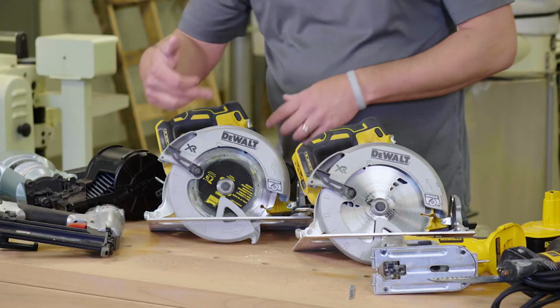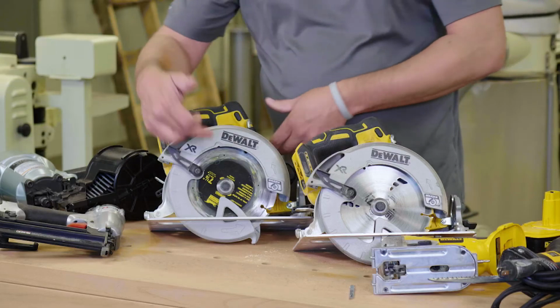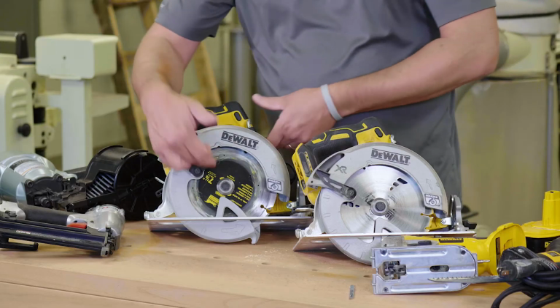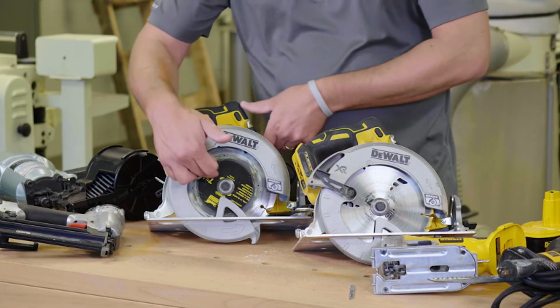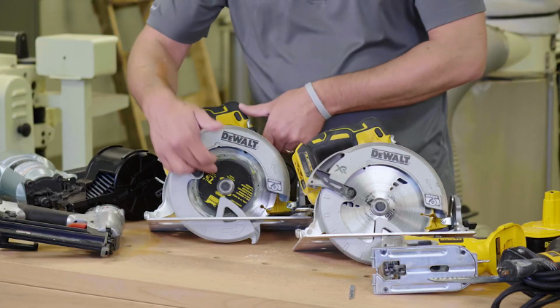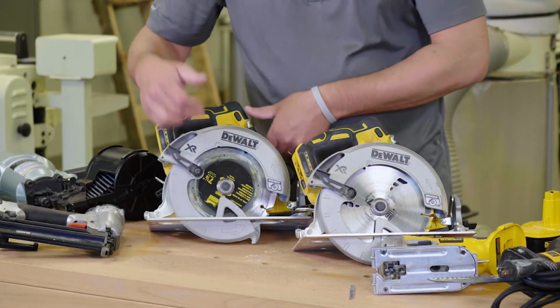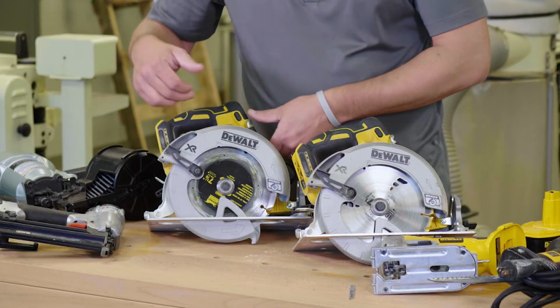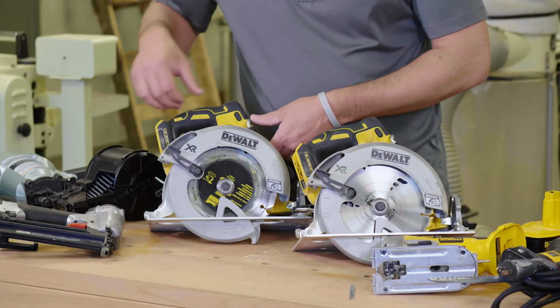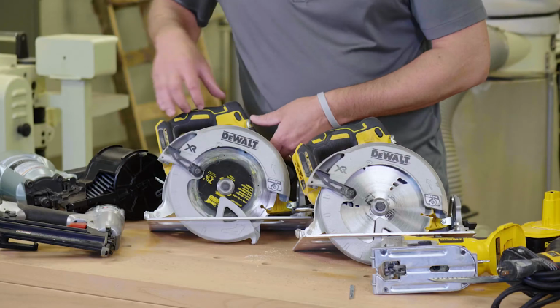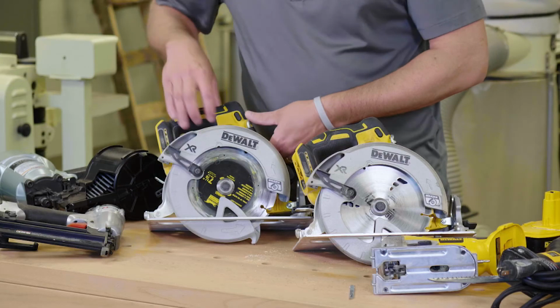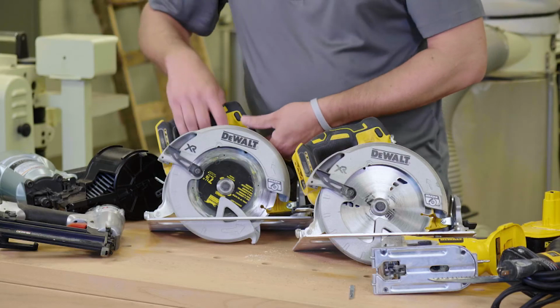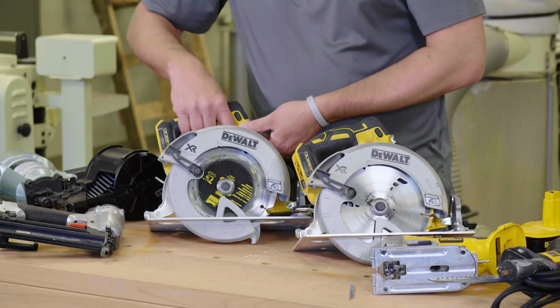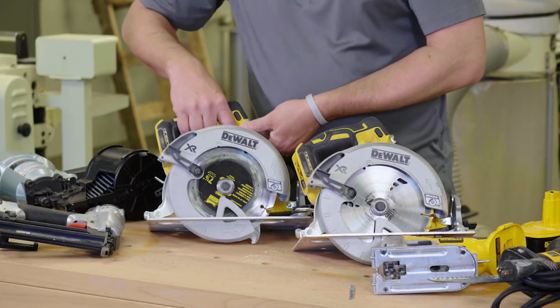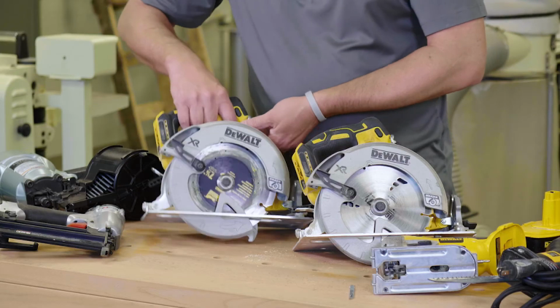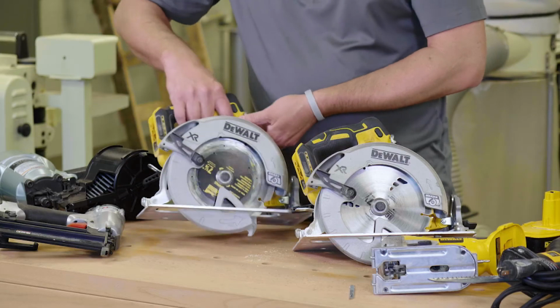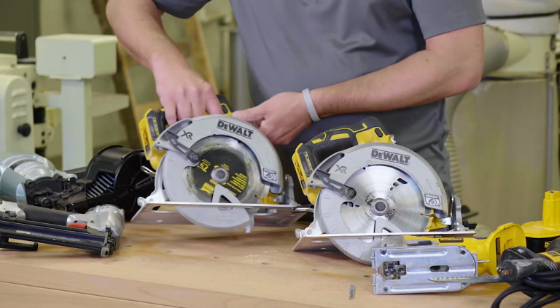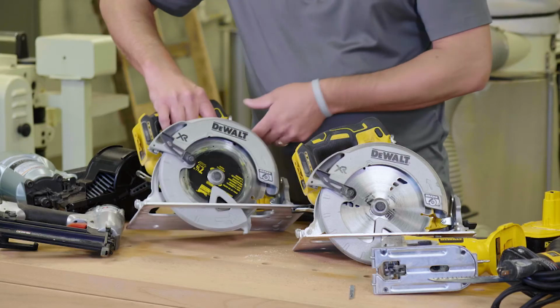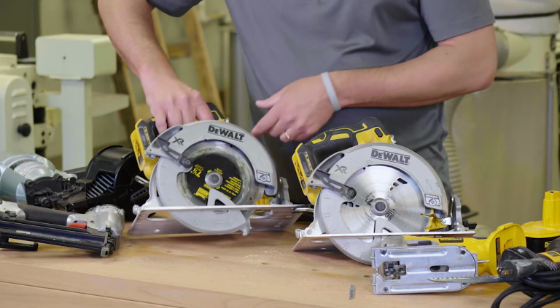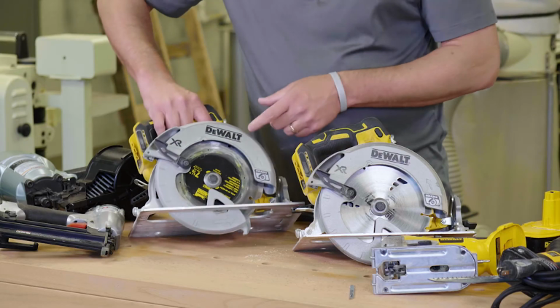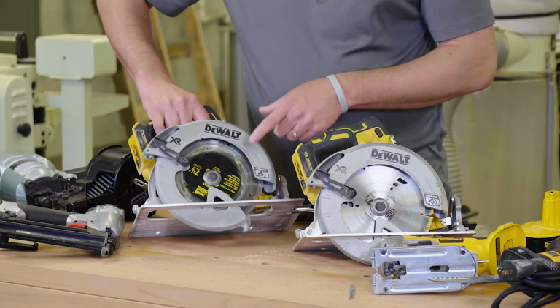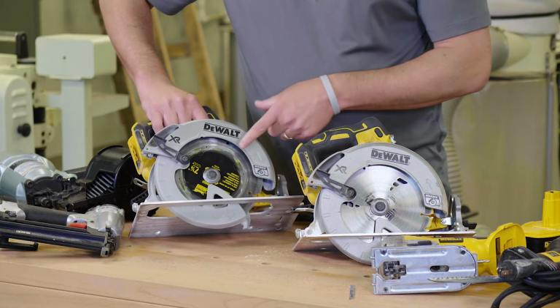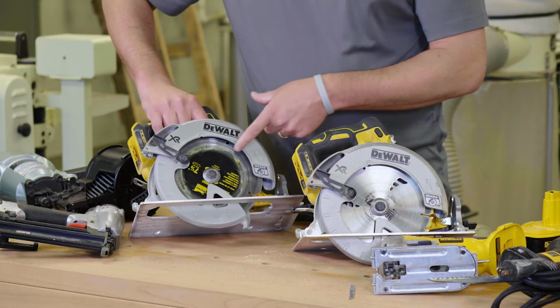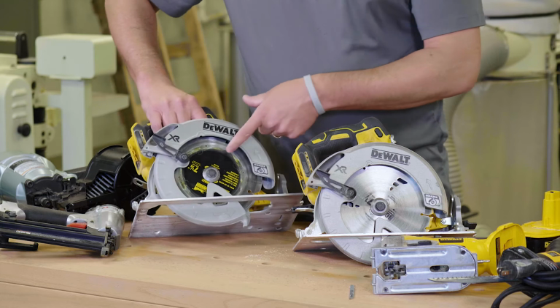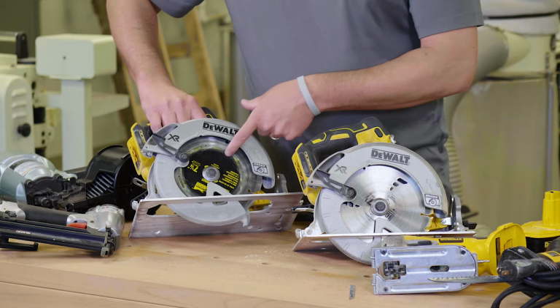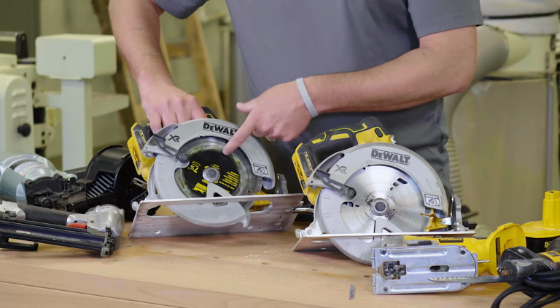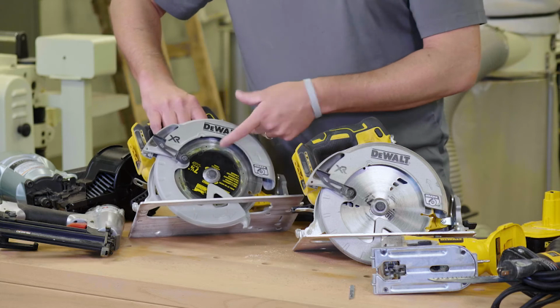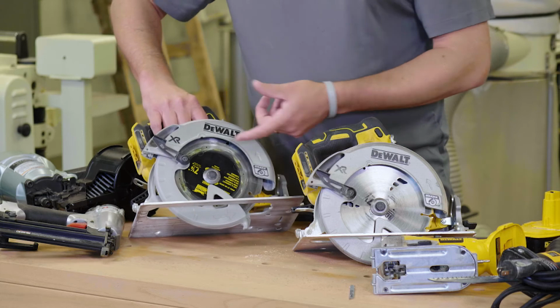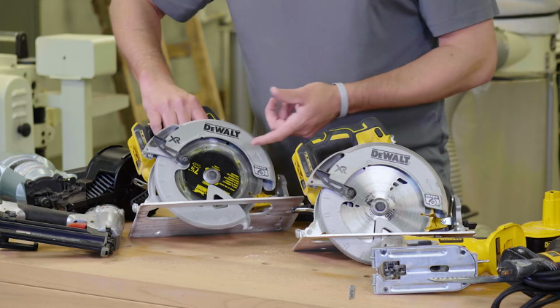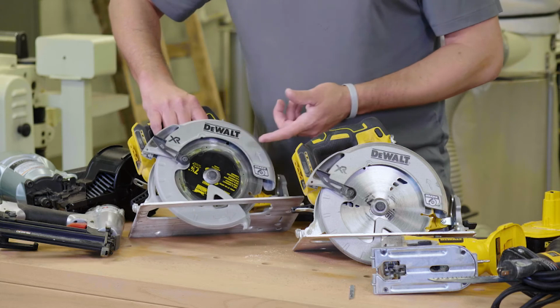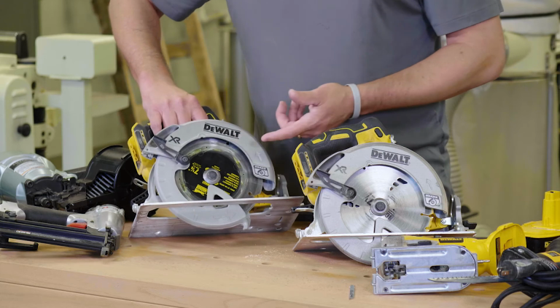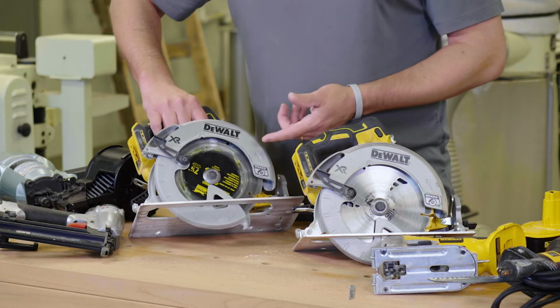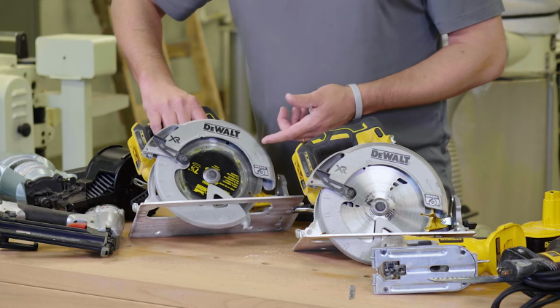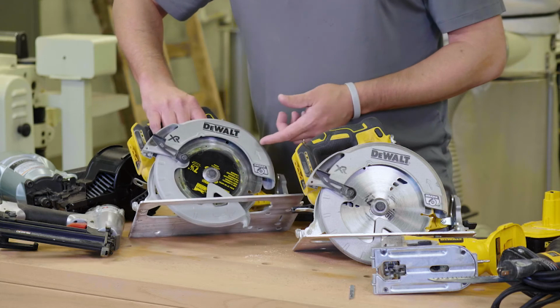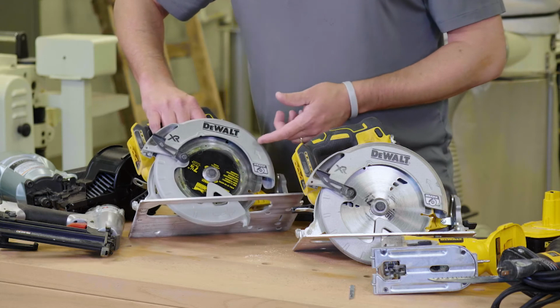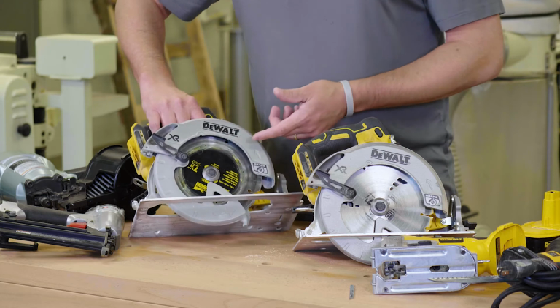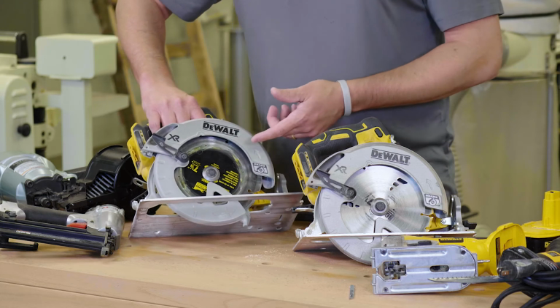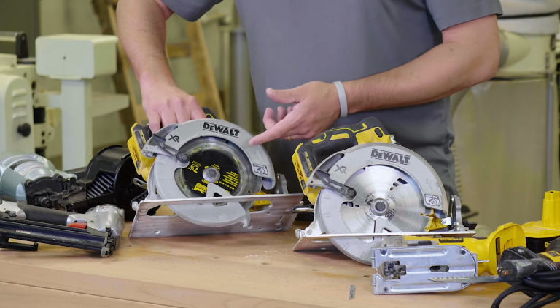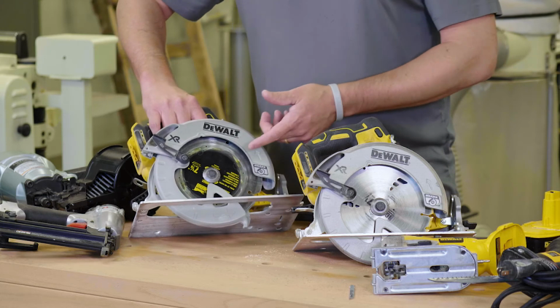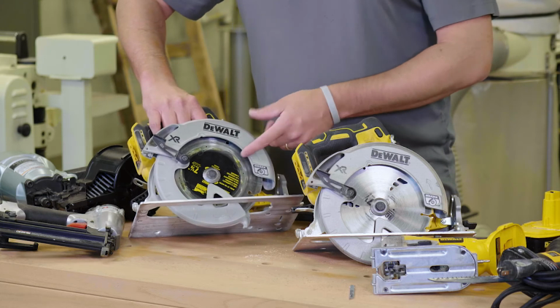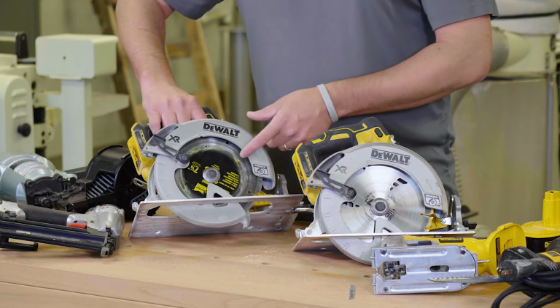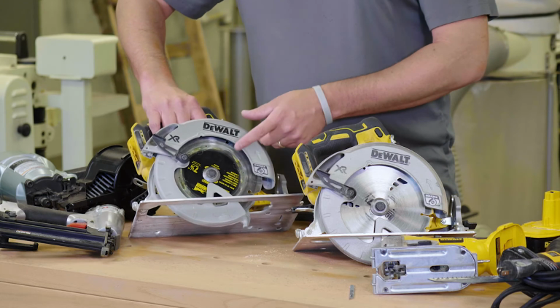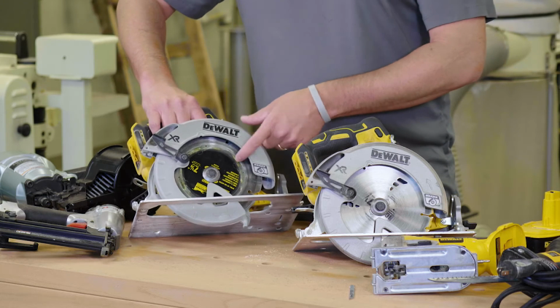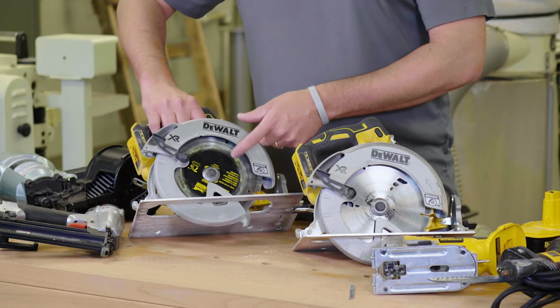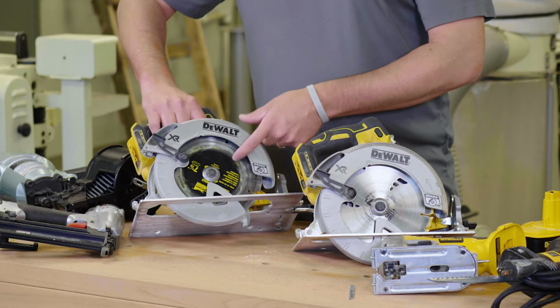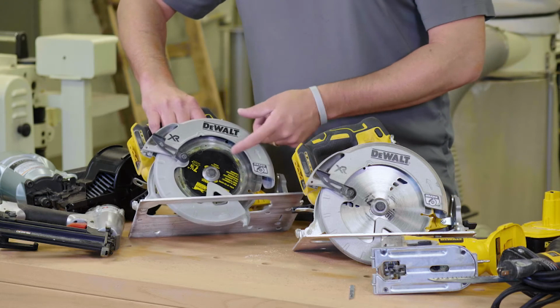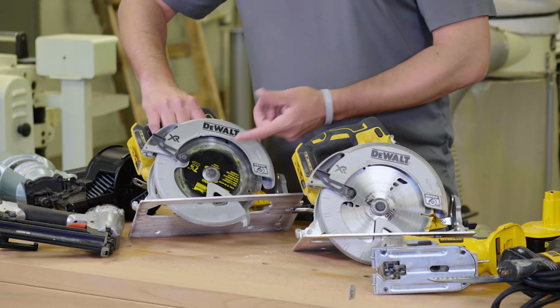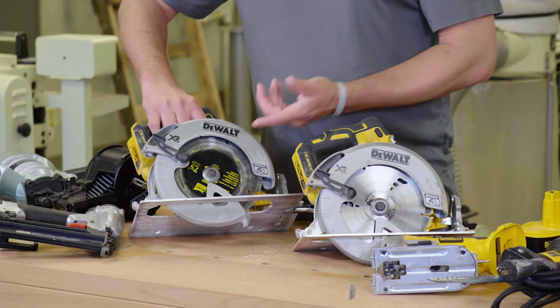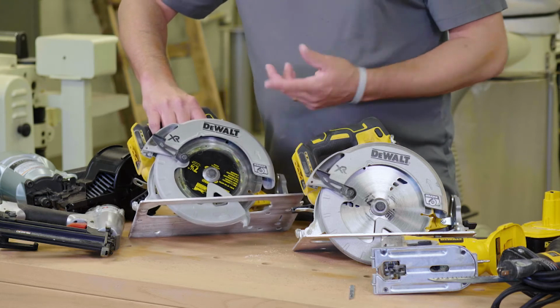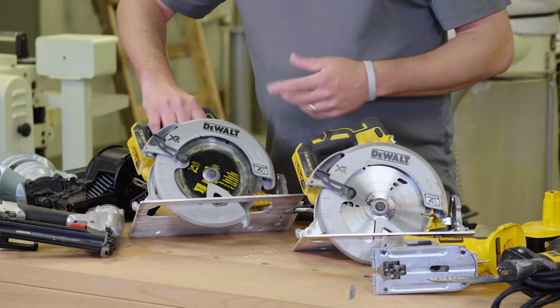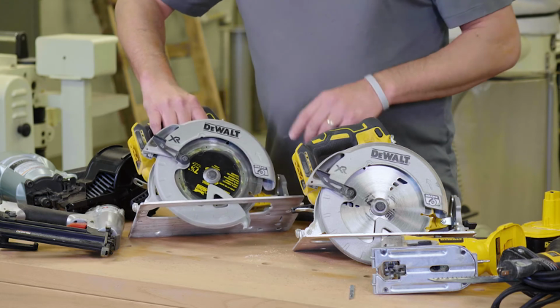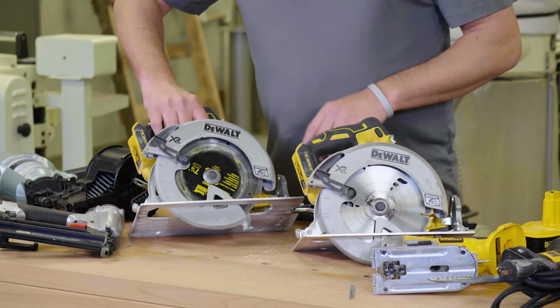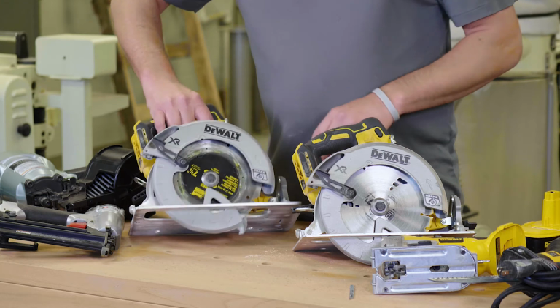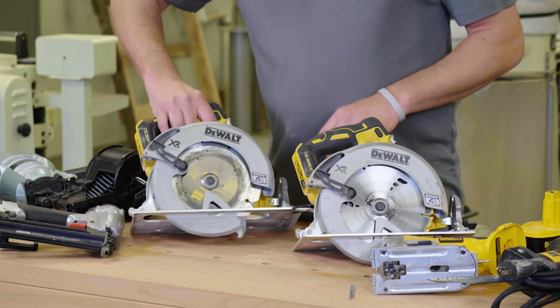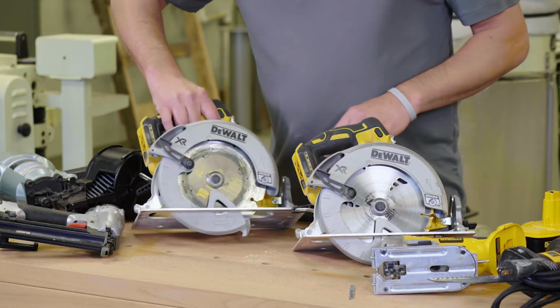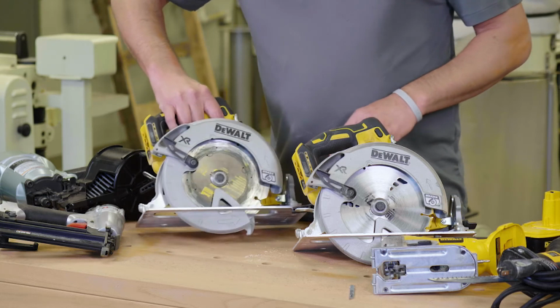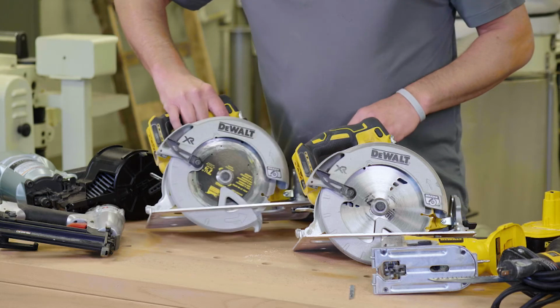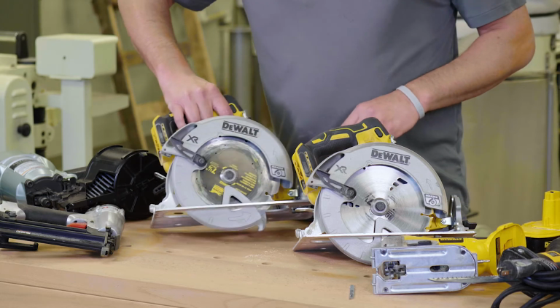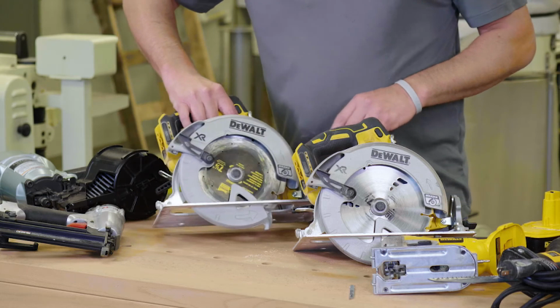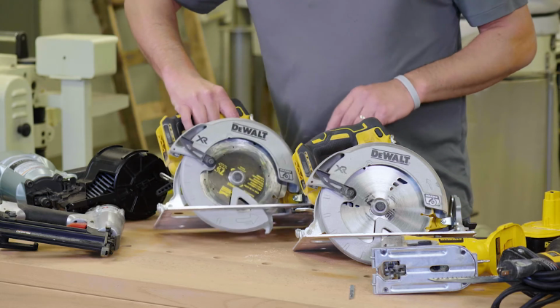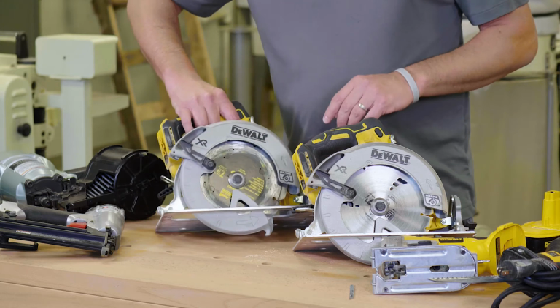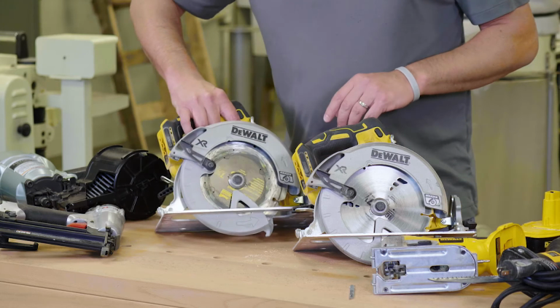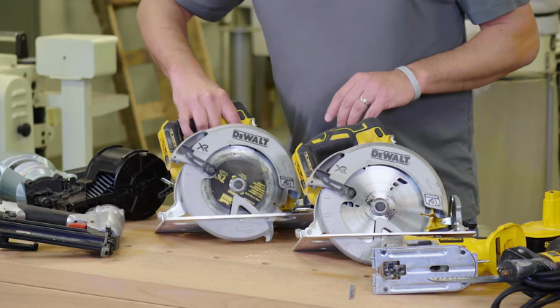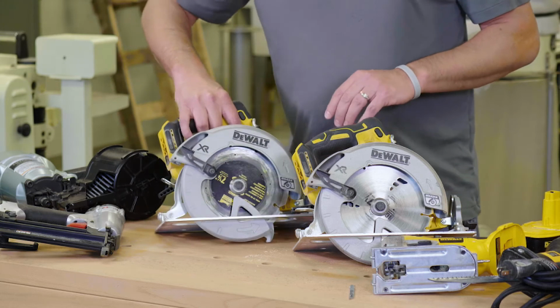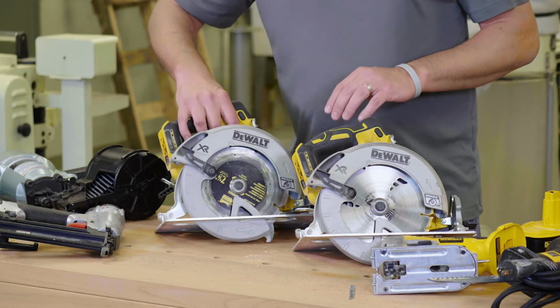This one over here is the same saw, but it has a seven-and-a-quarter inch hardy blade in it for cutting fiber cement siding.